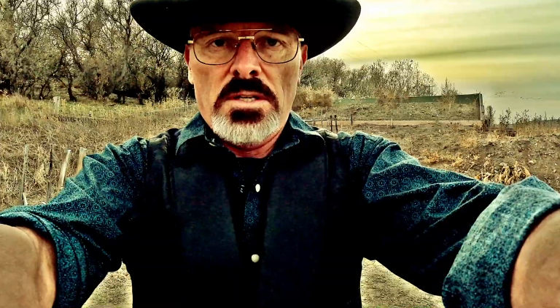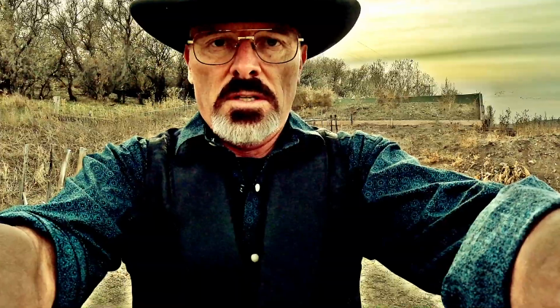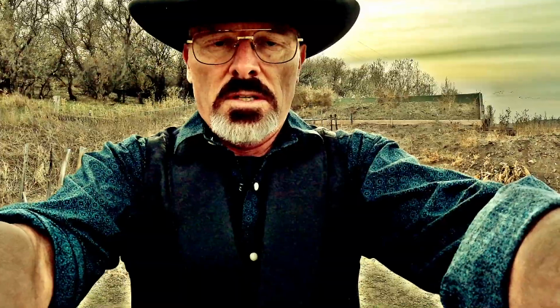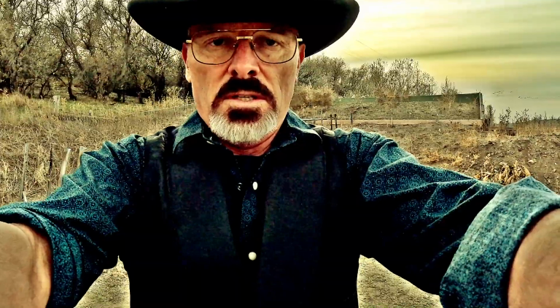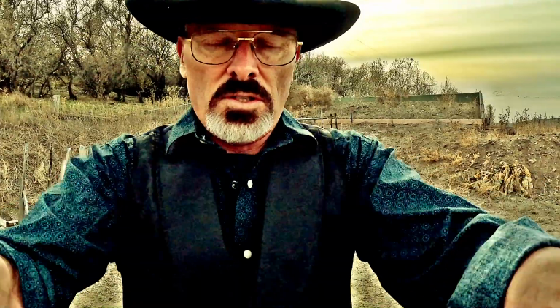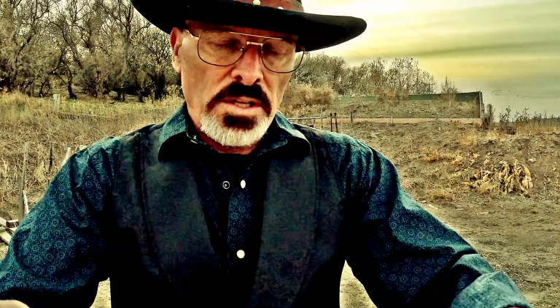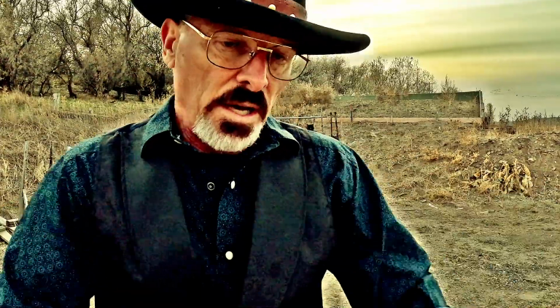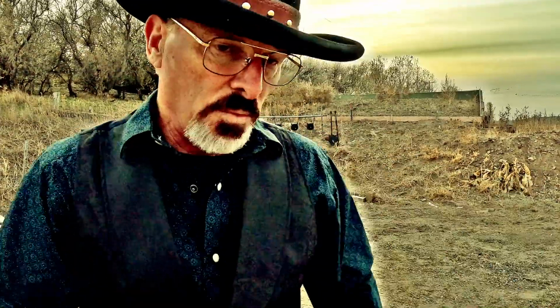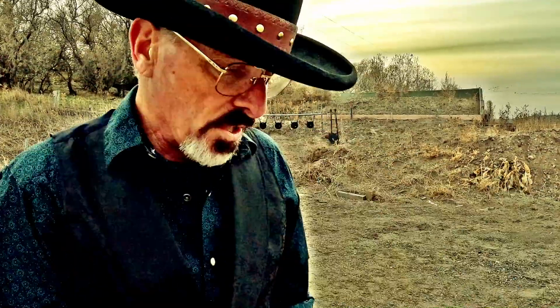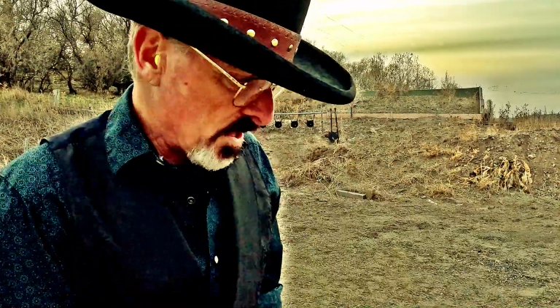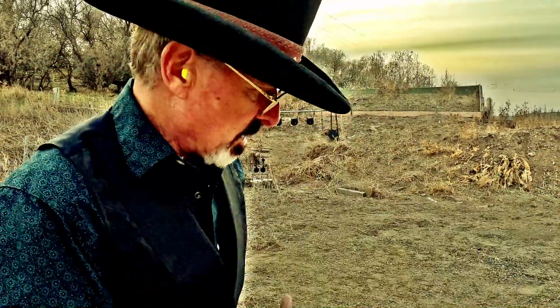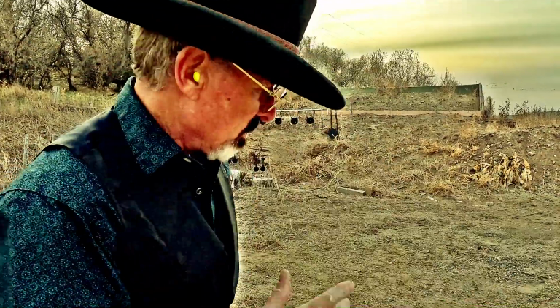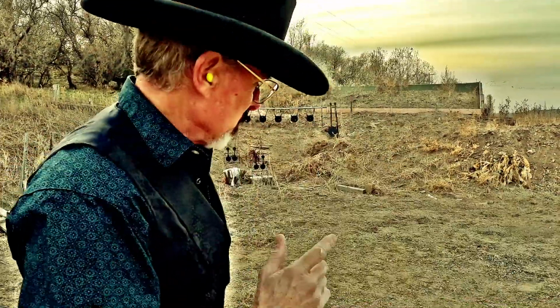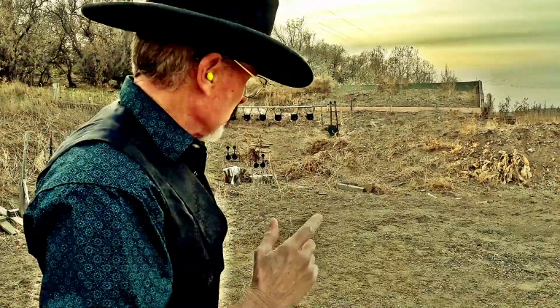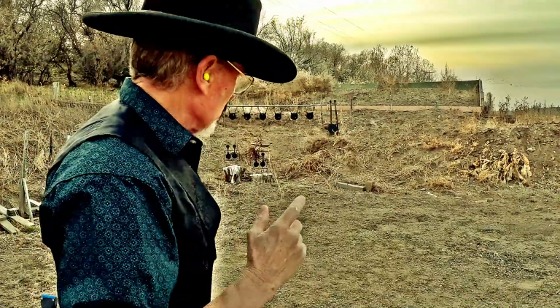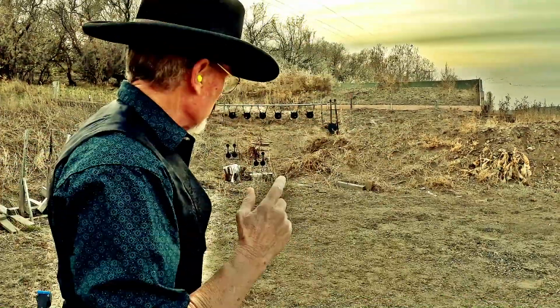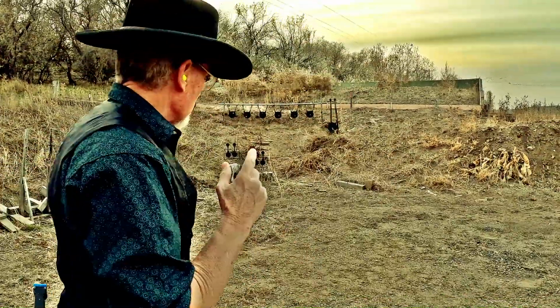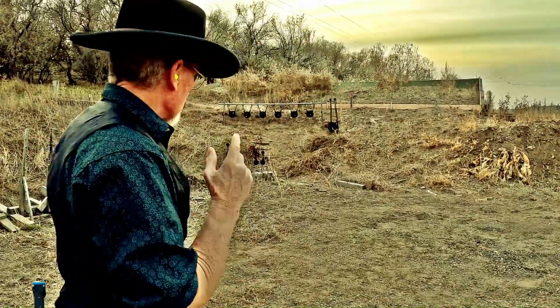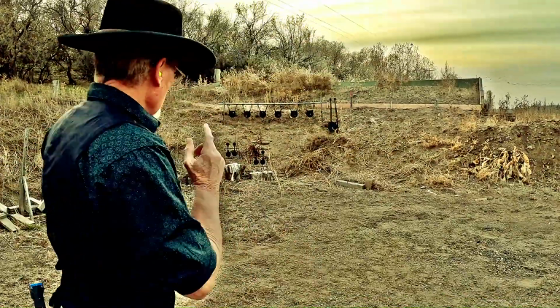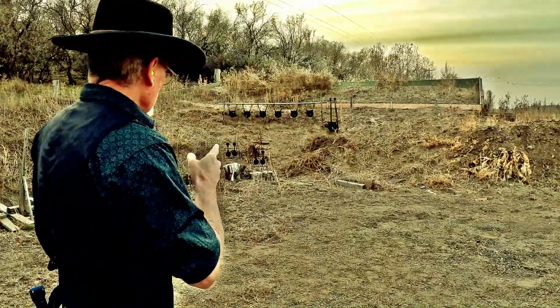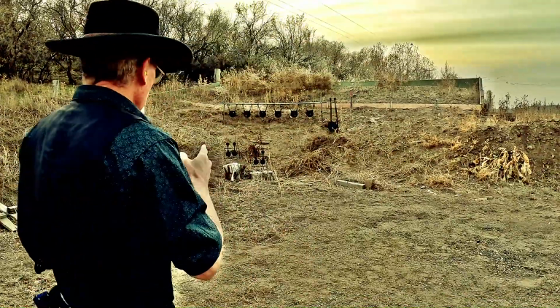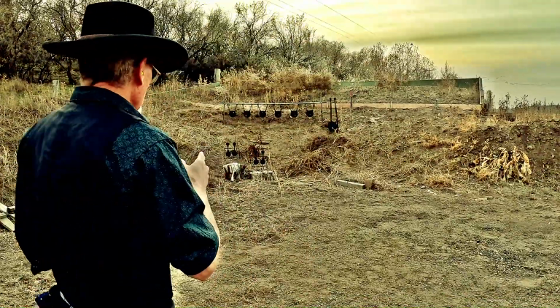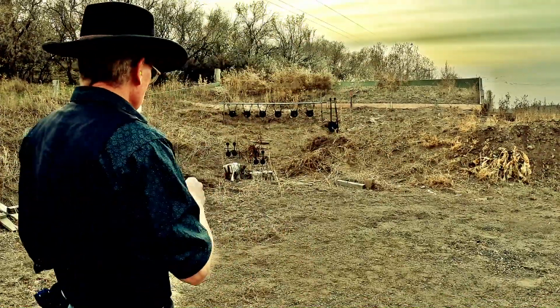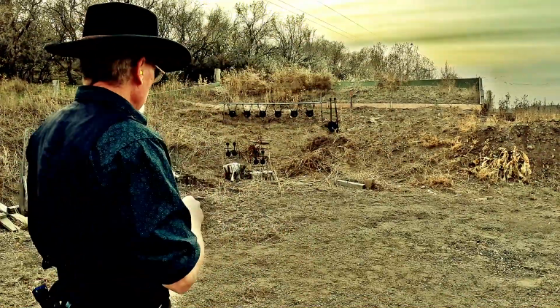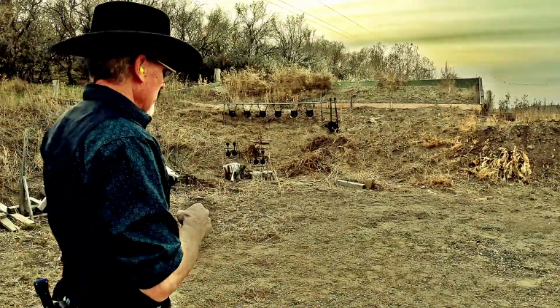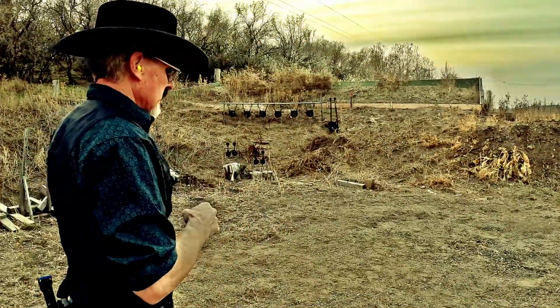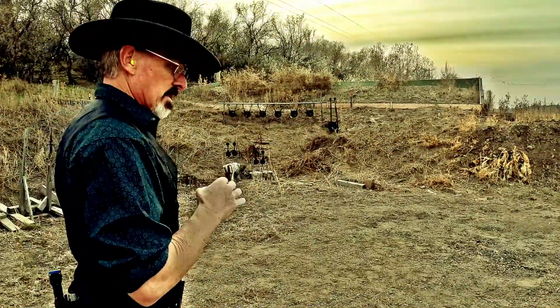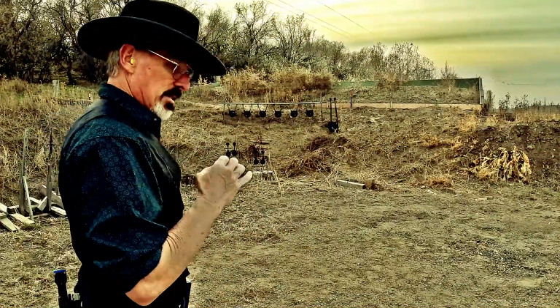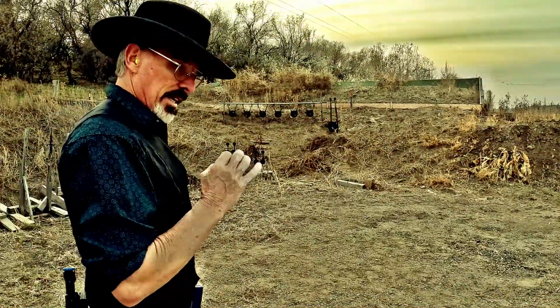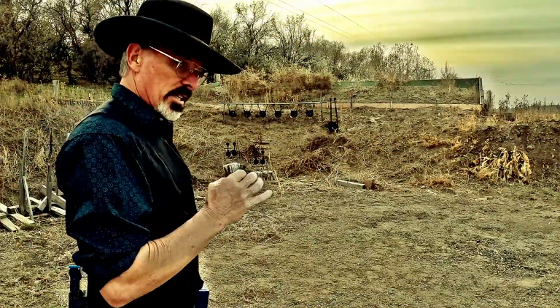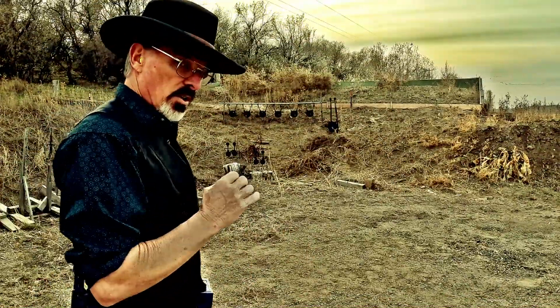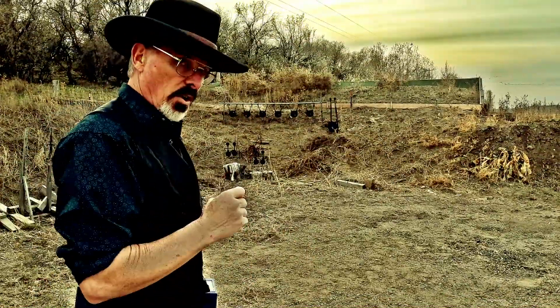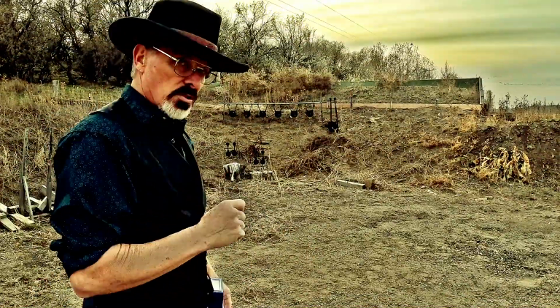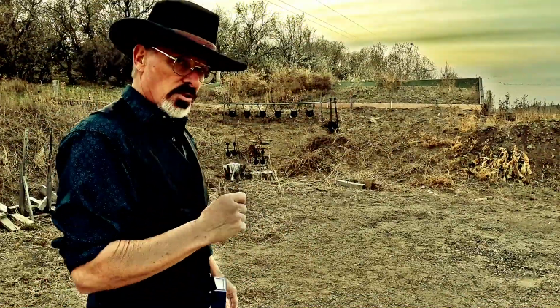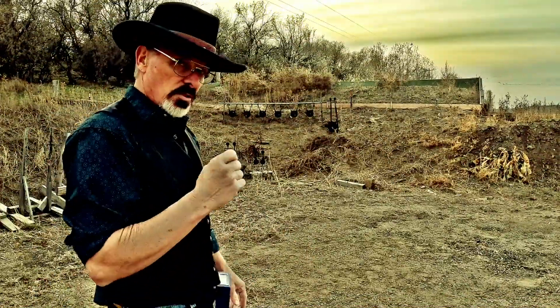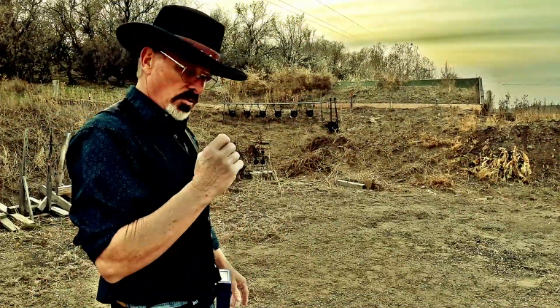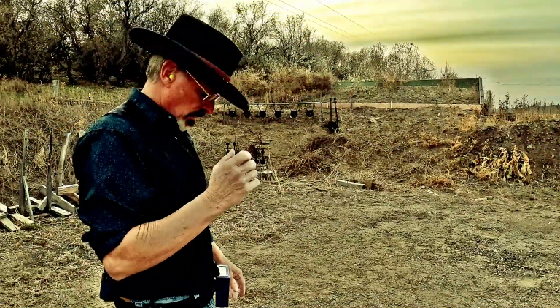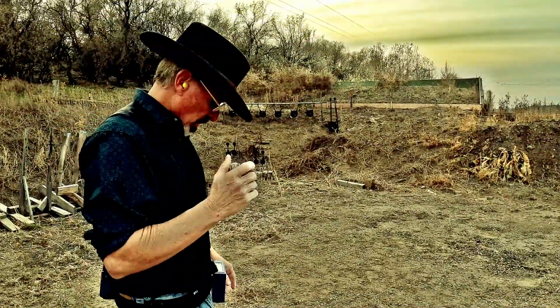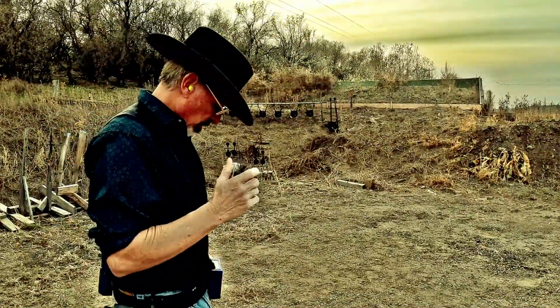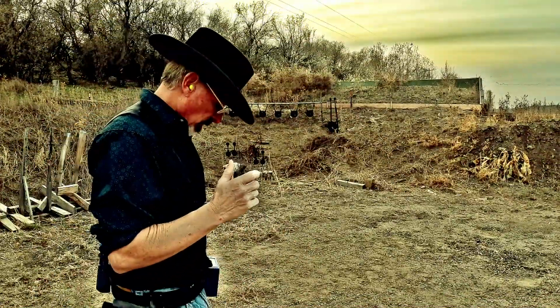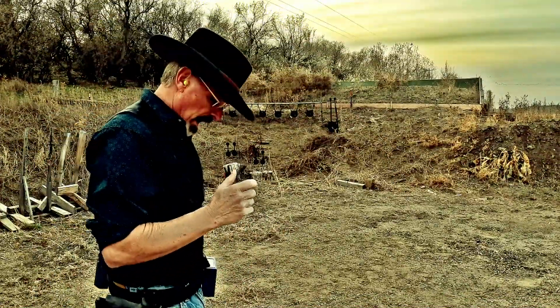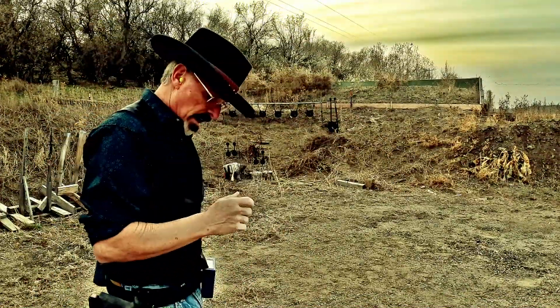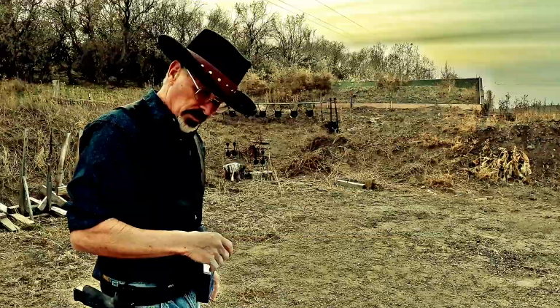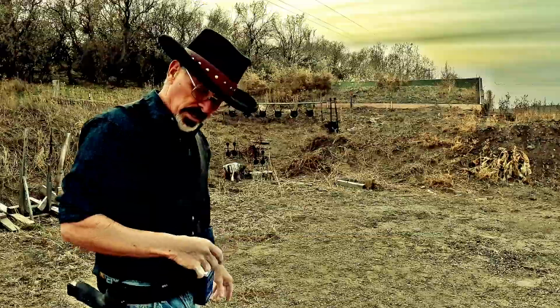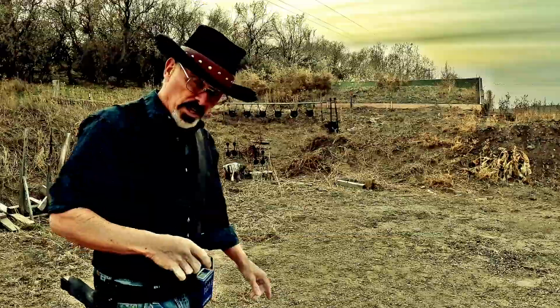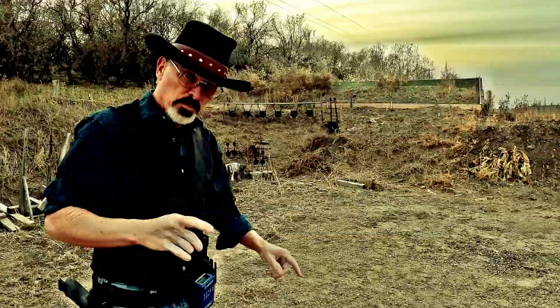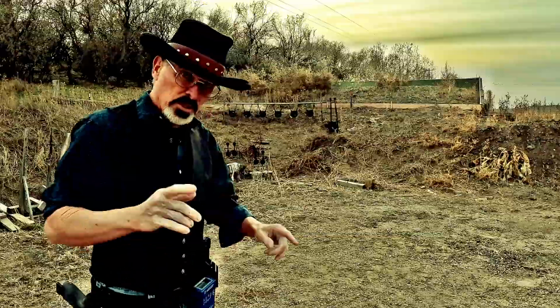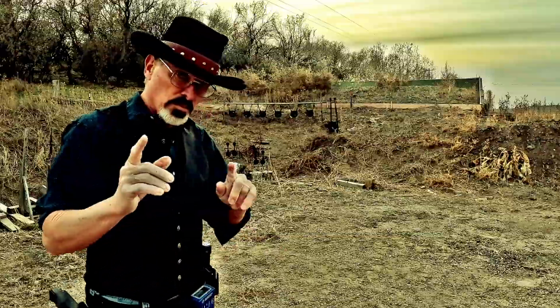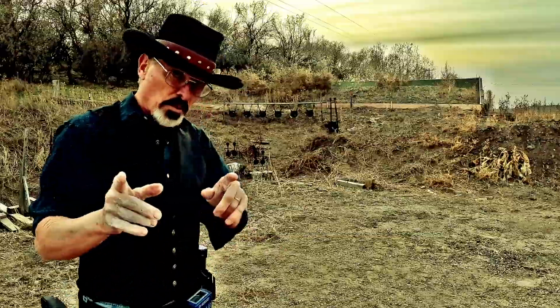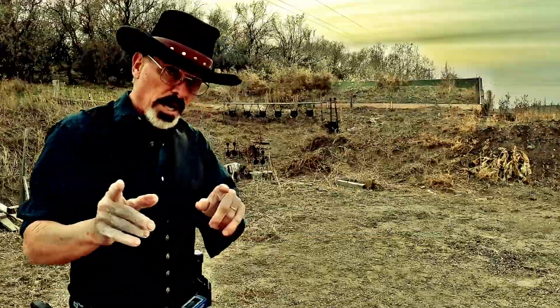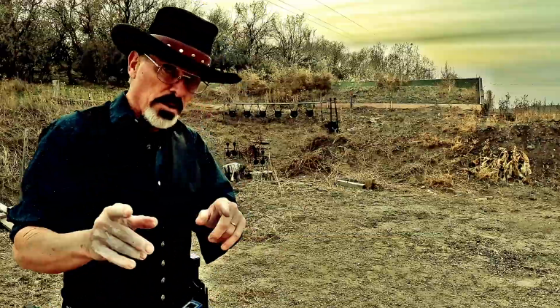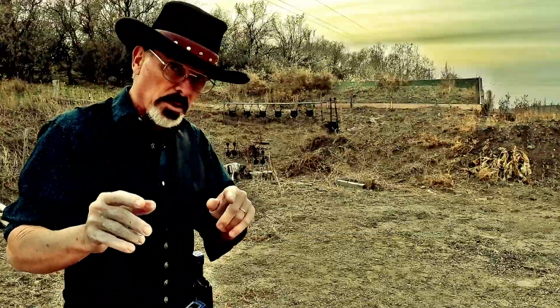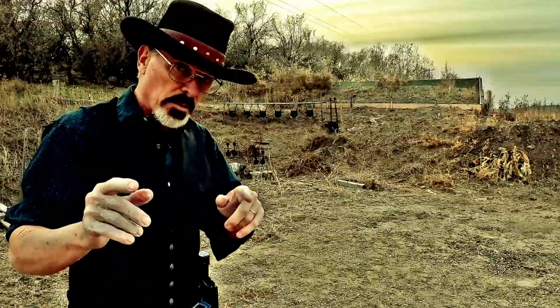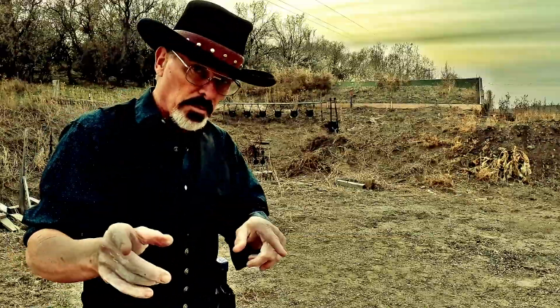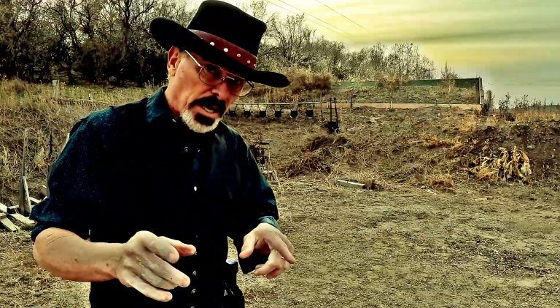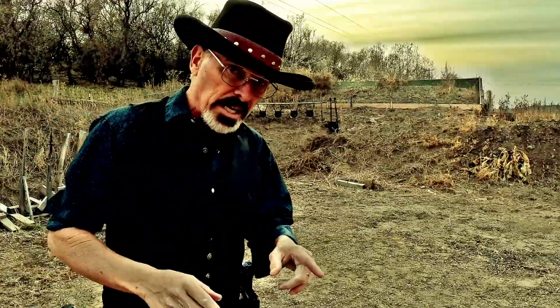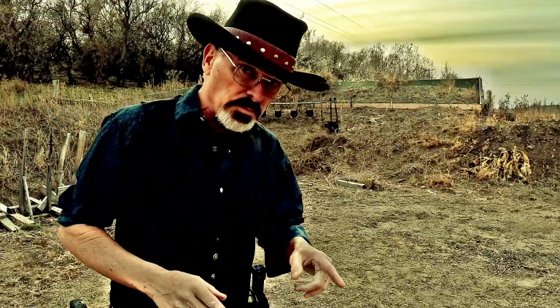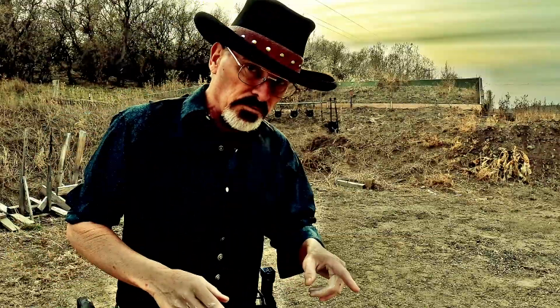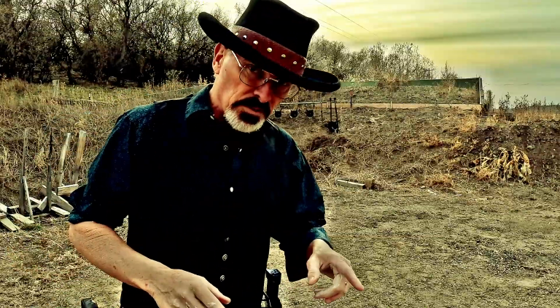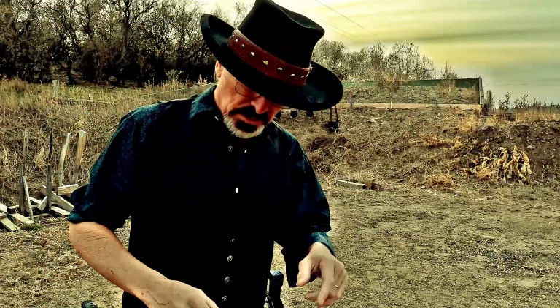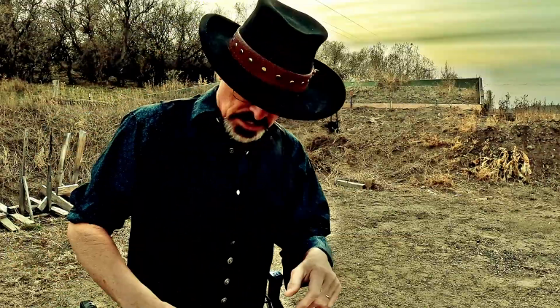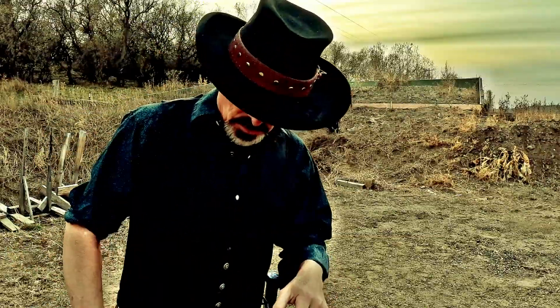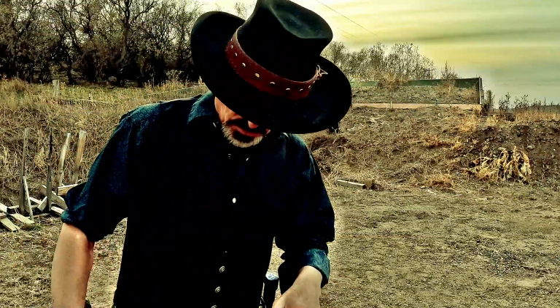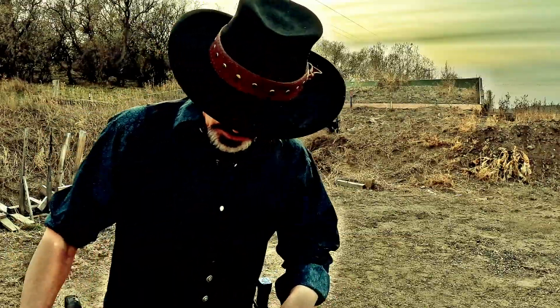That was six eight-inch plates at 10 yards in 3.05. Now I'm going to spray them and back up to 15 yards.